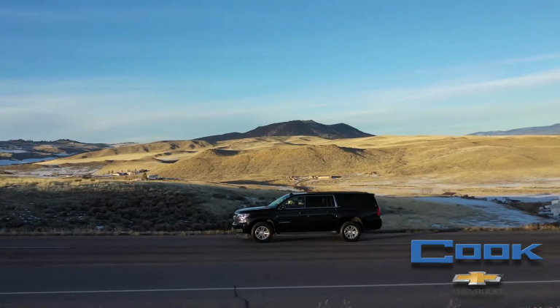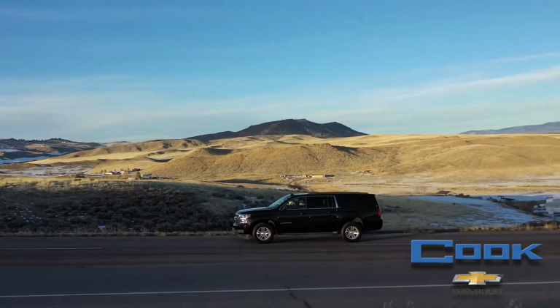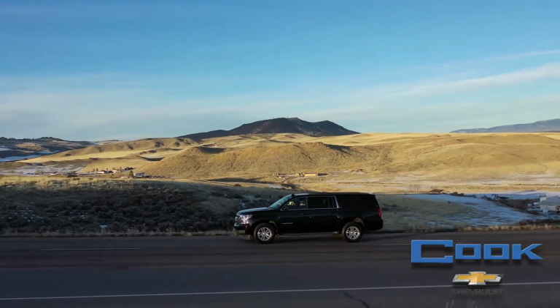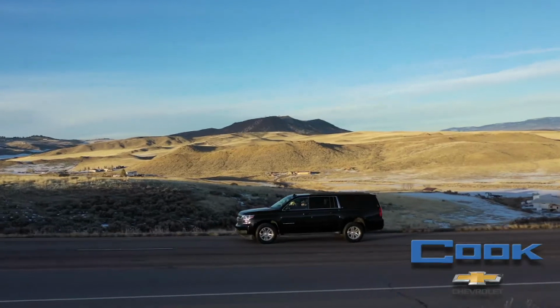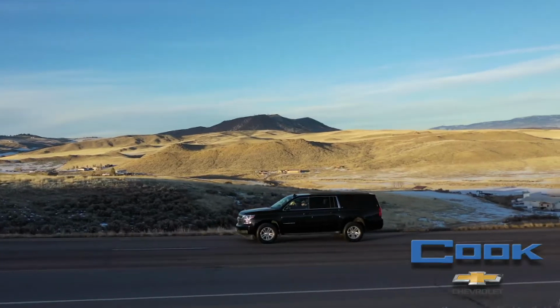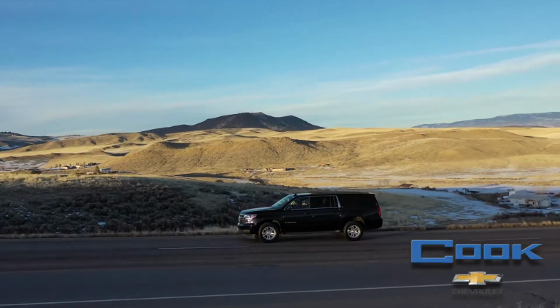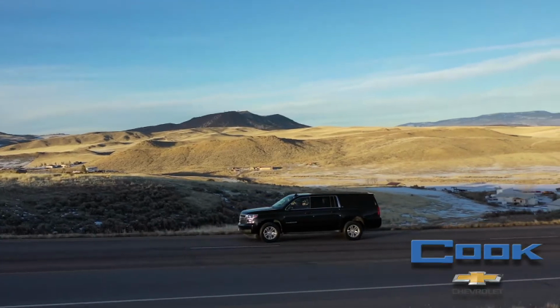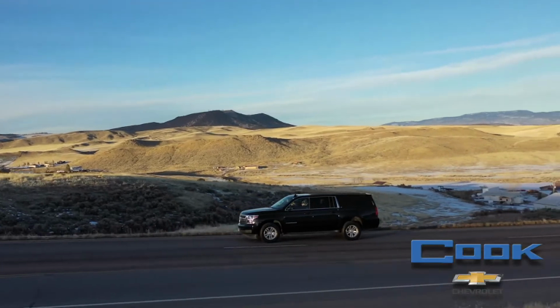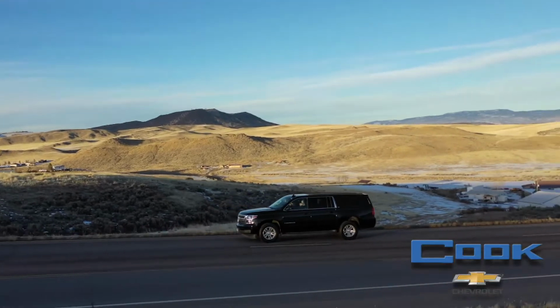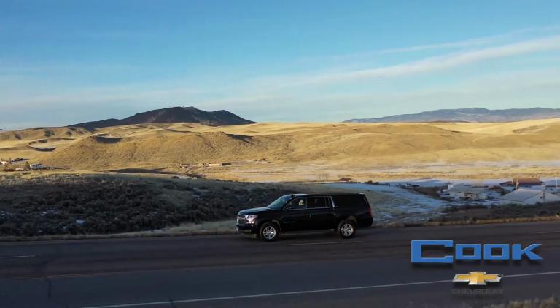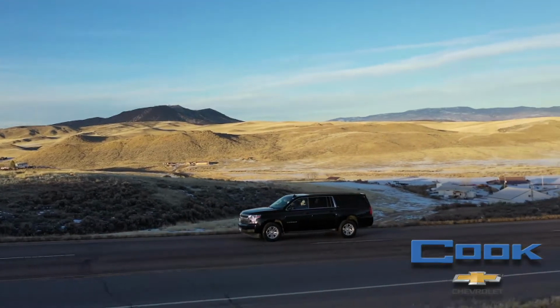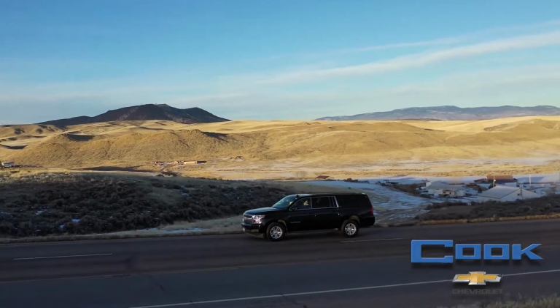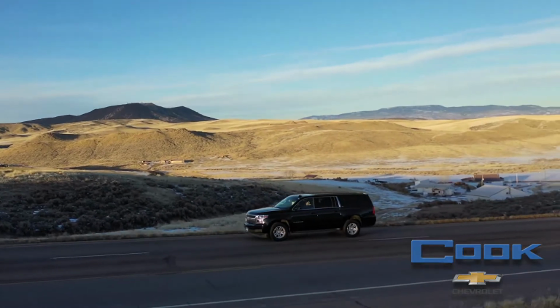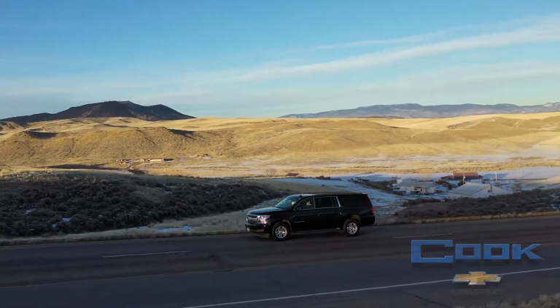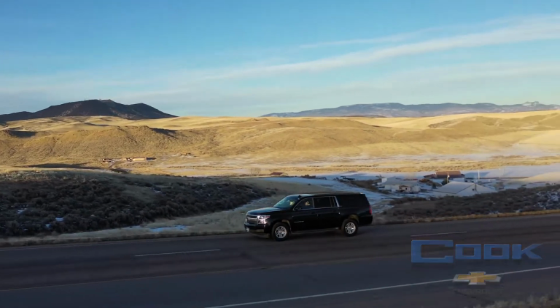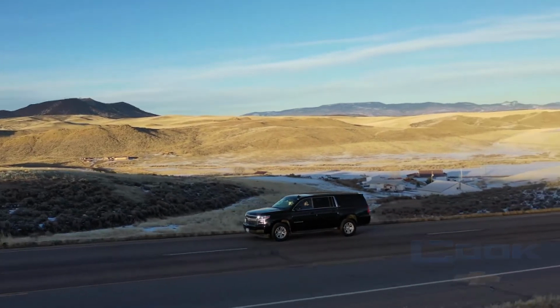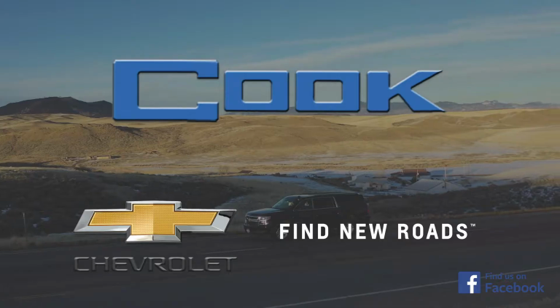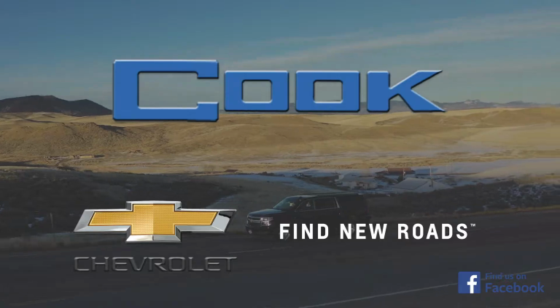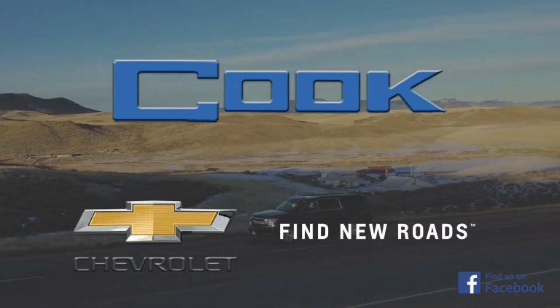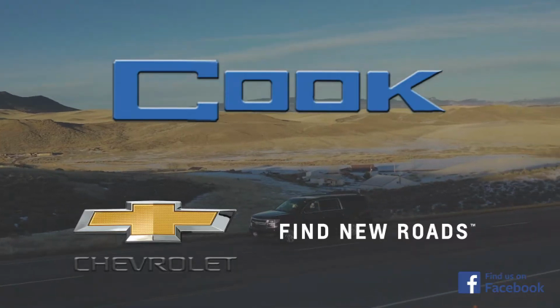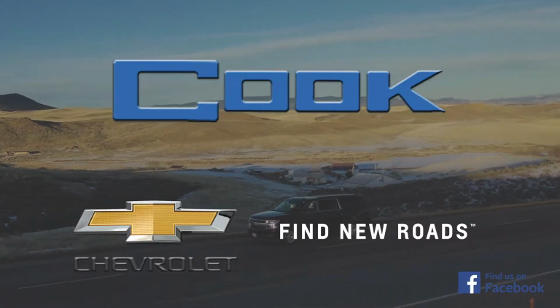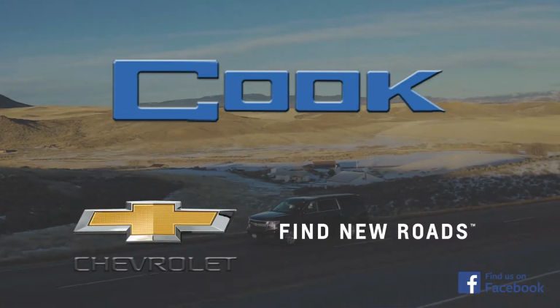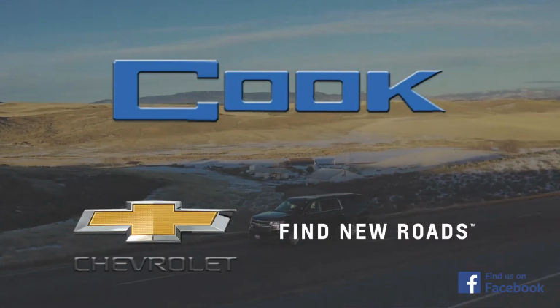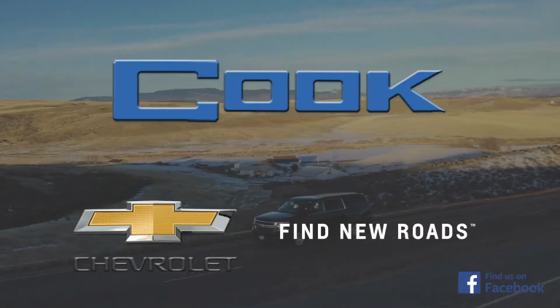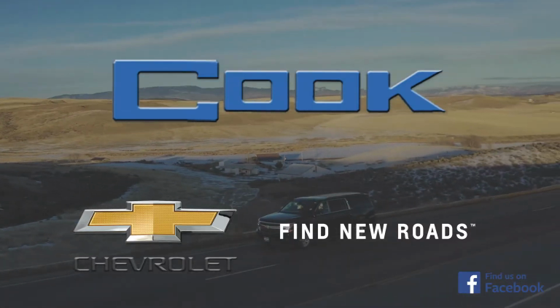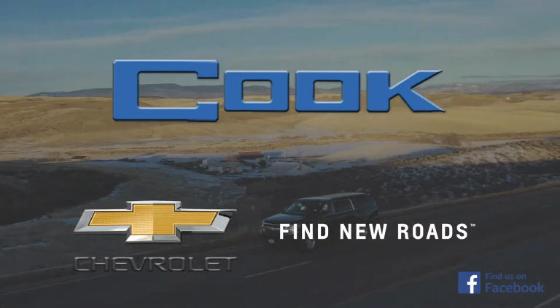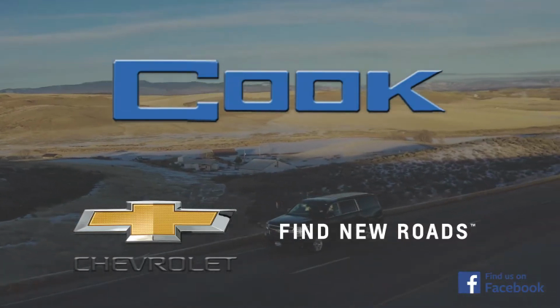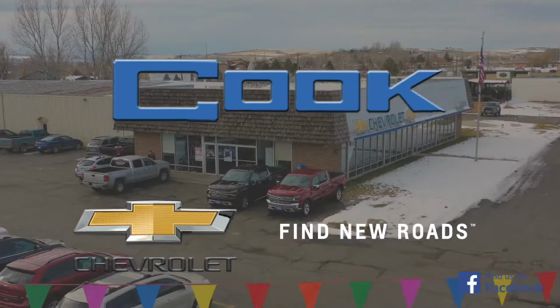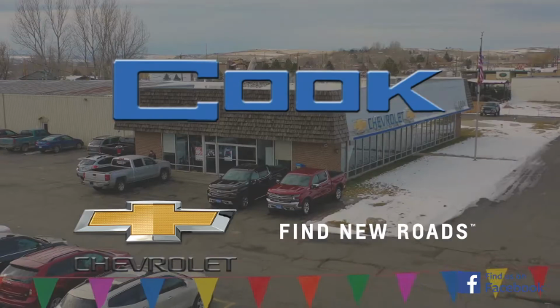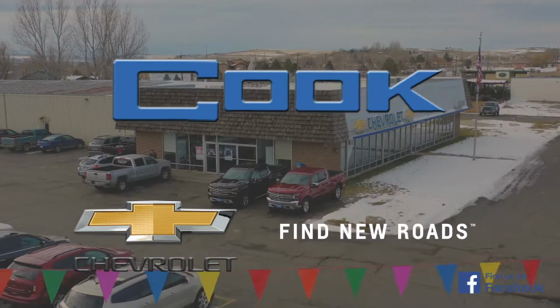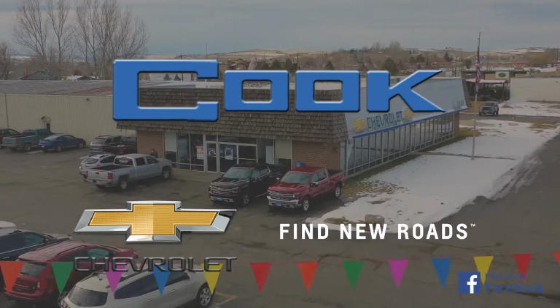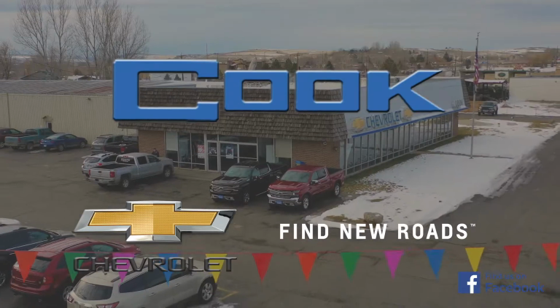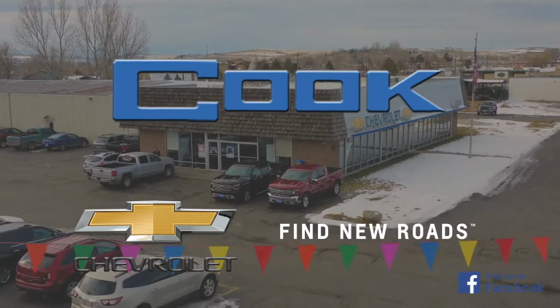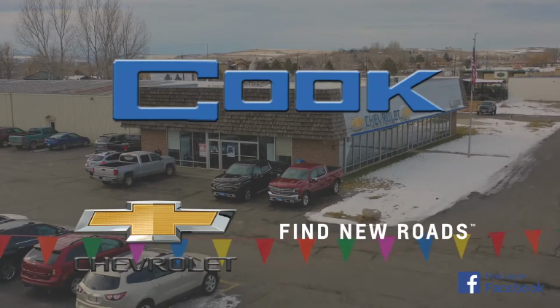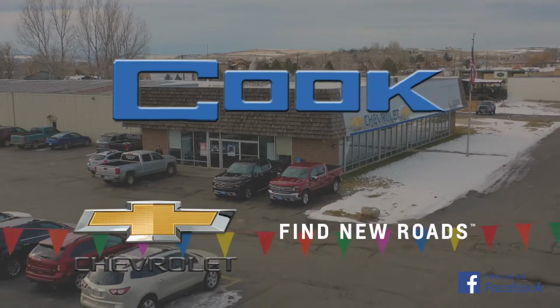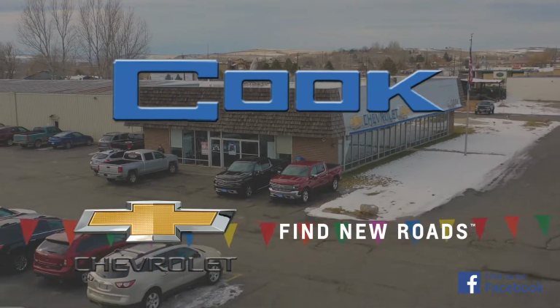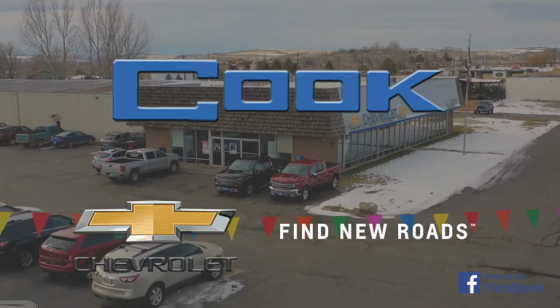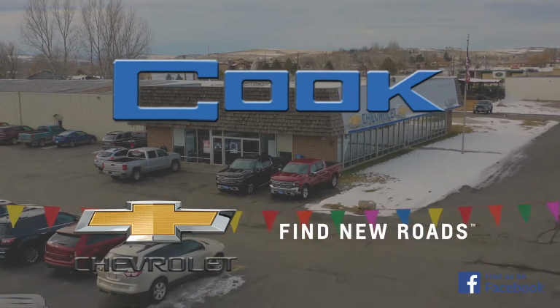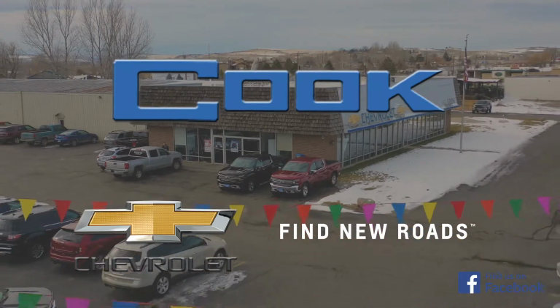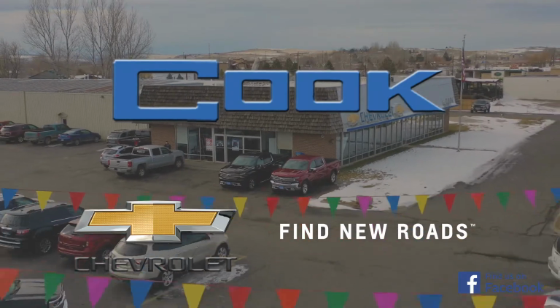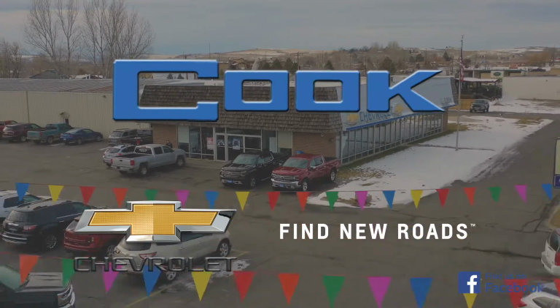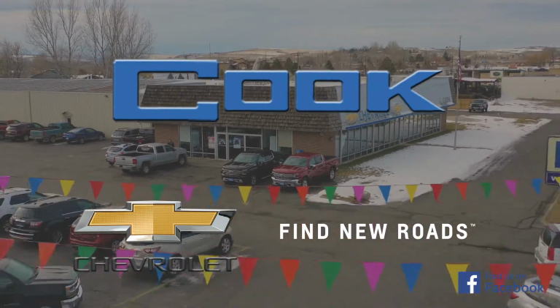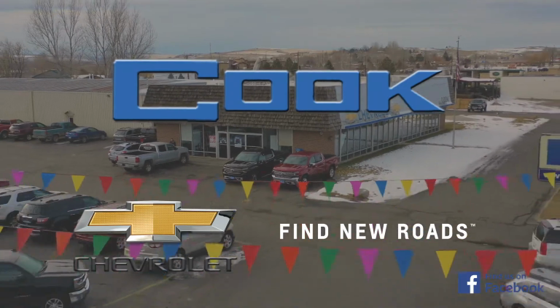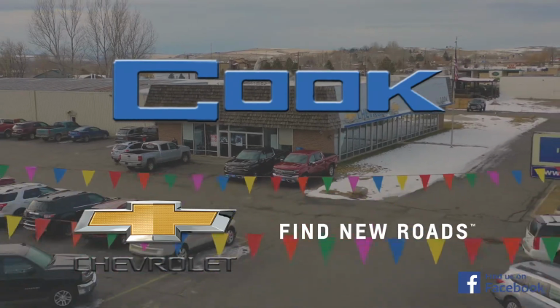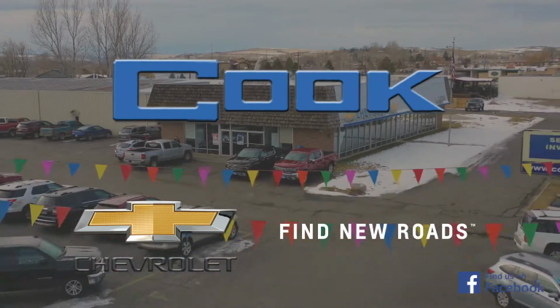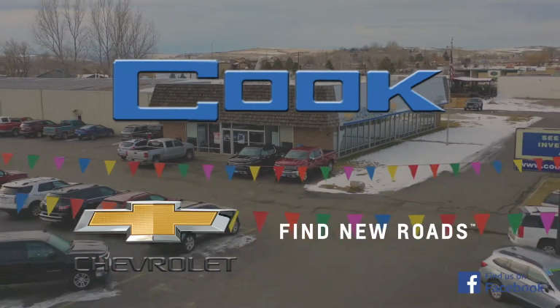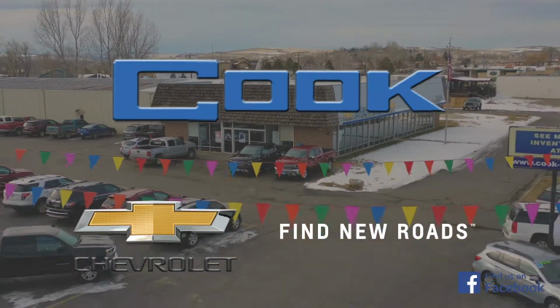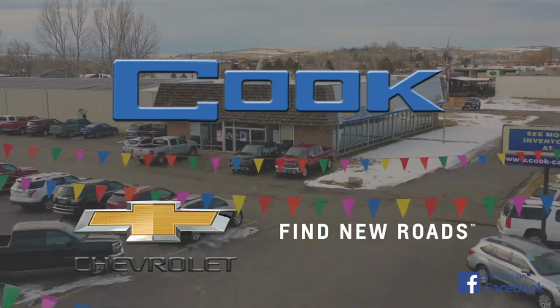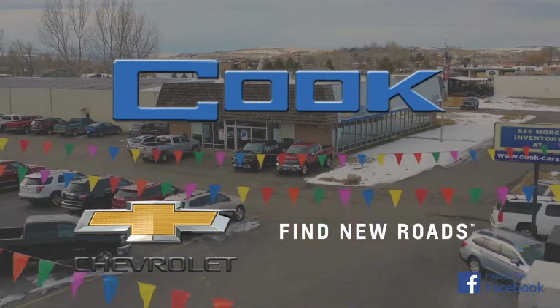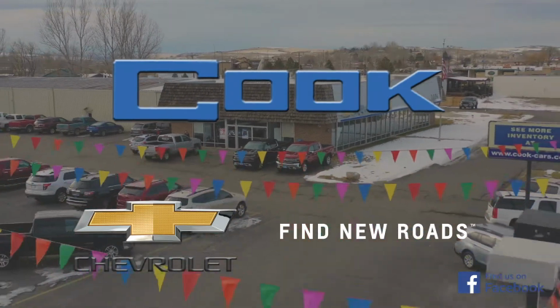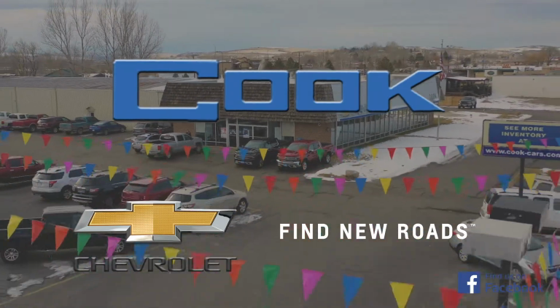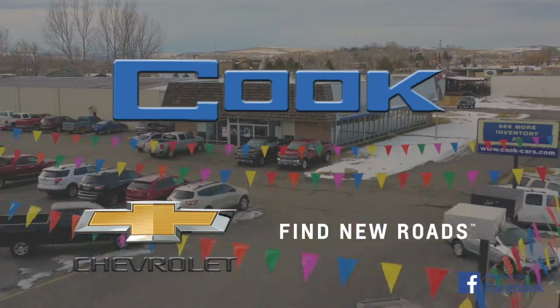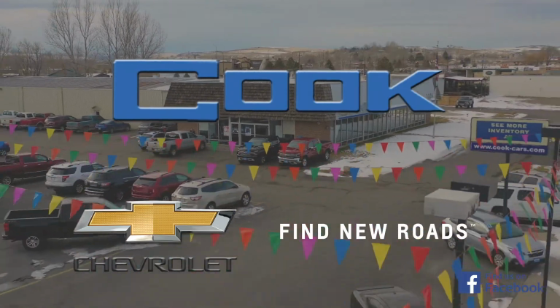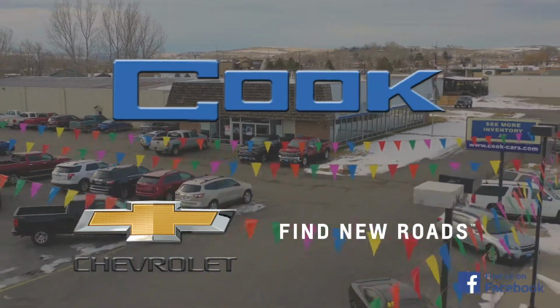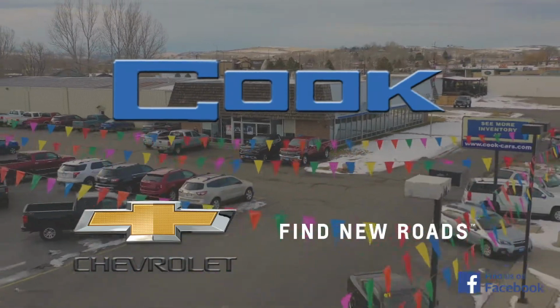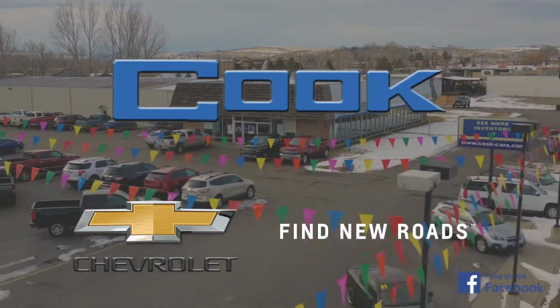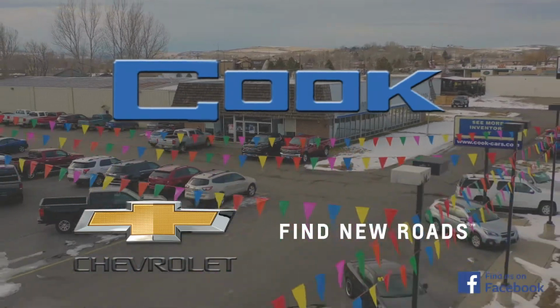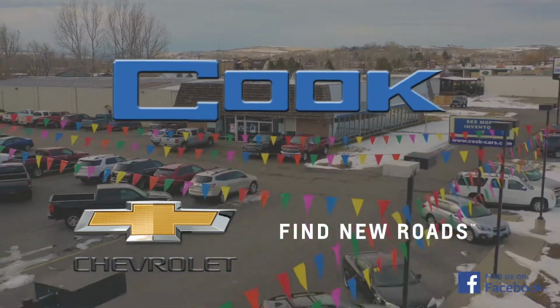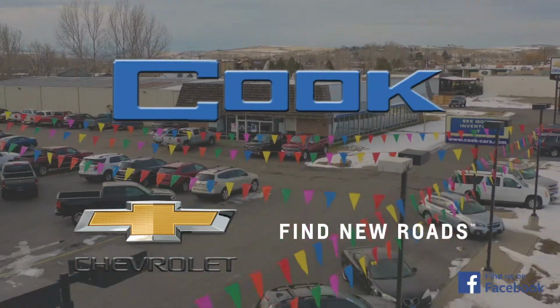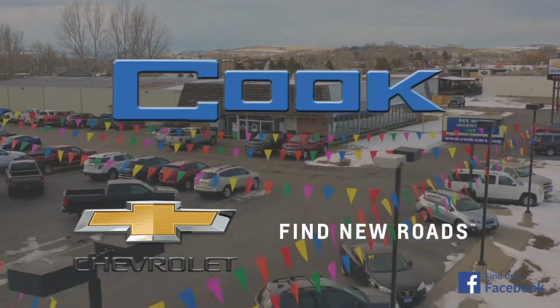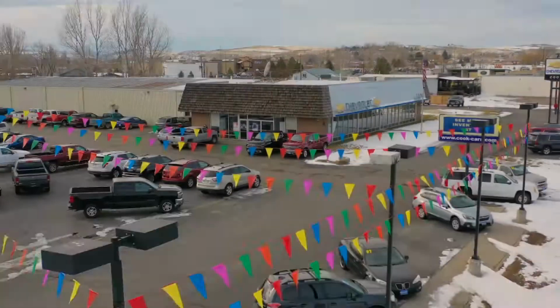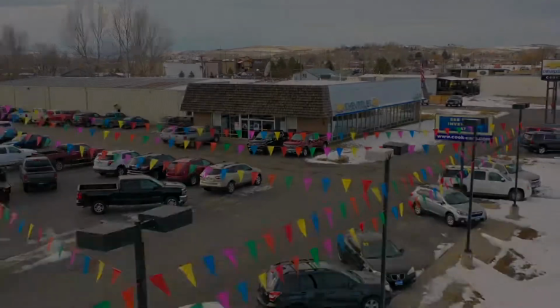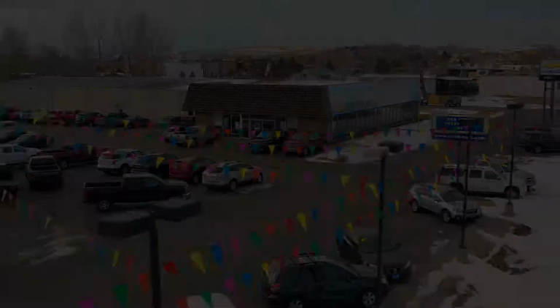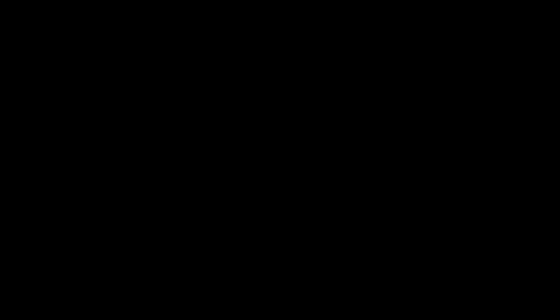Come visit us at Cook Chevrolet and Craiger Steamboat and let us show you the full lineup. Shop local and support the people who support you.